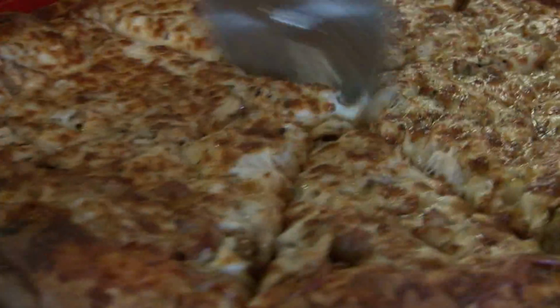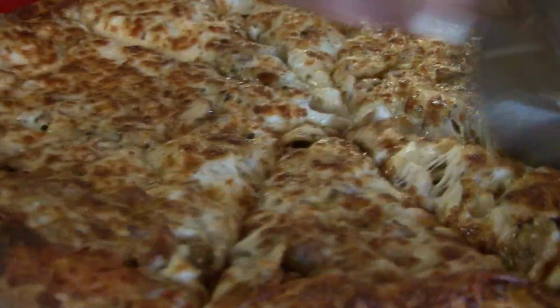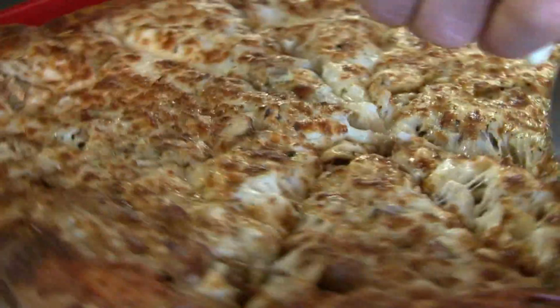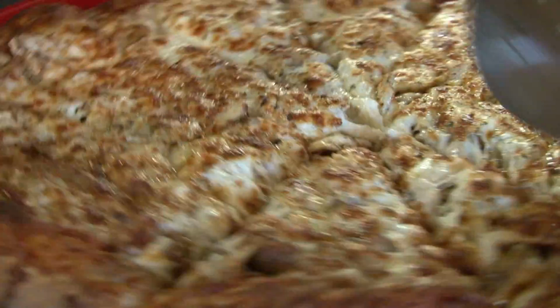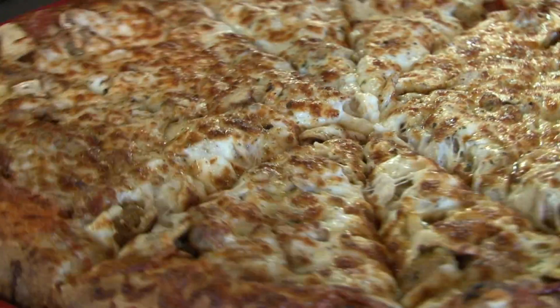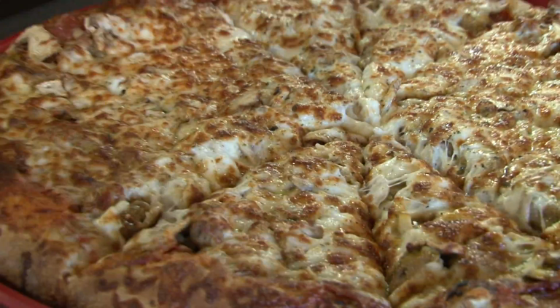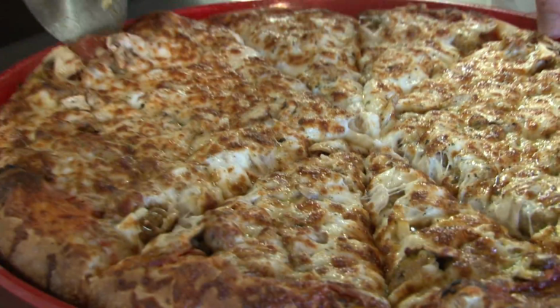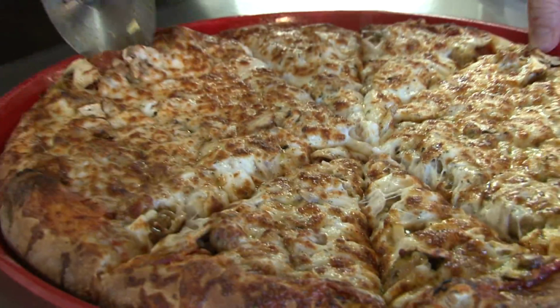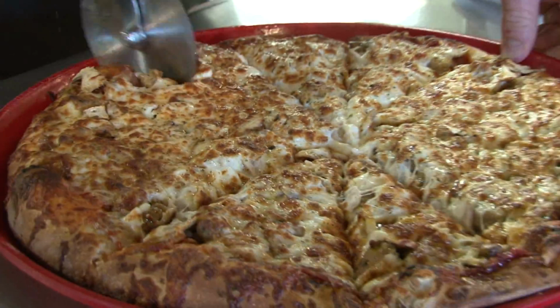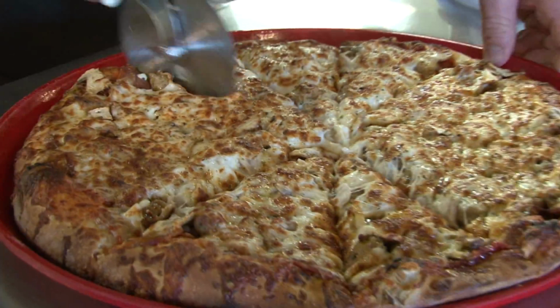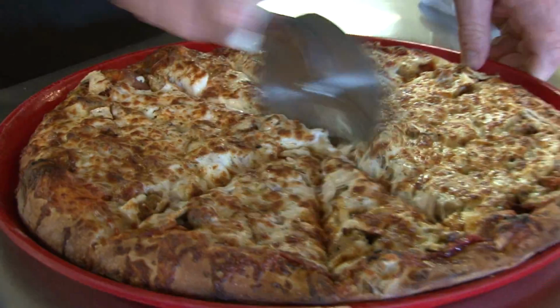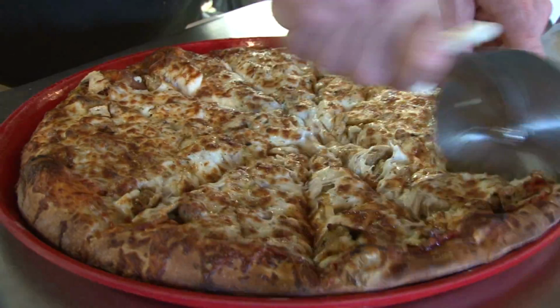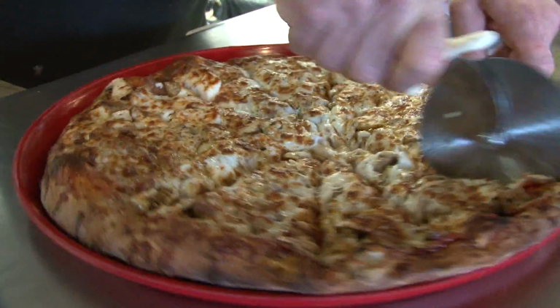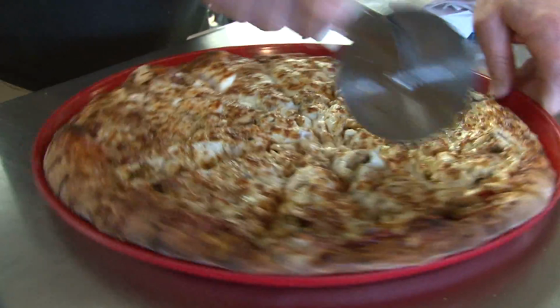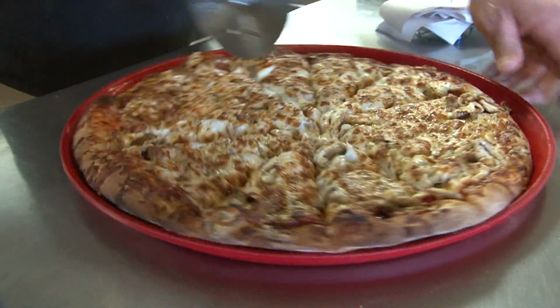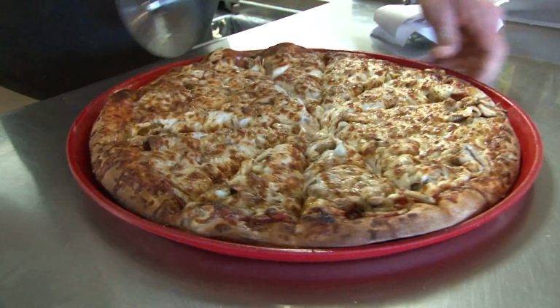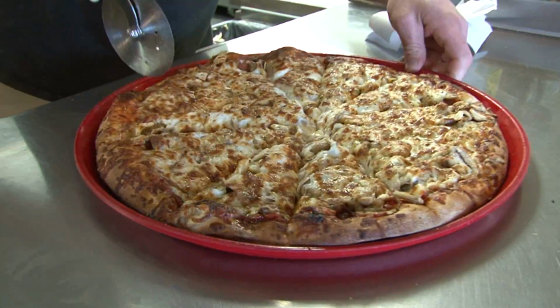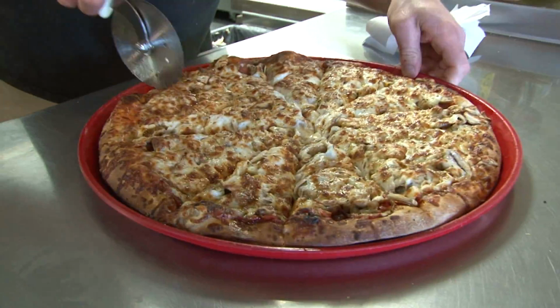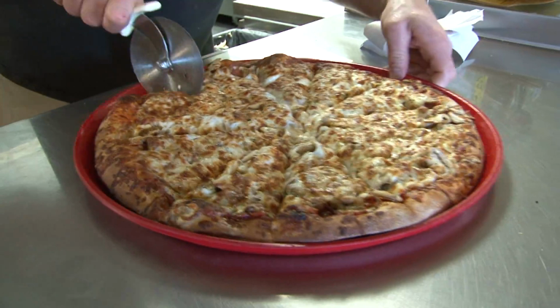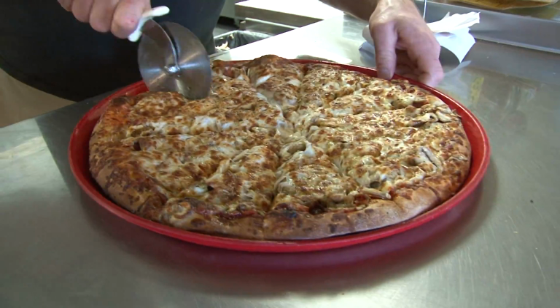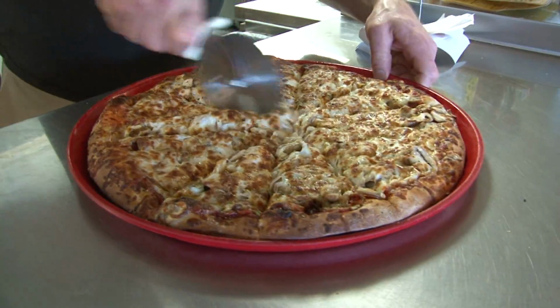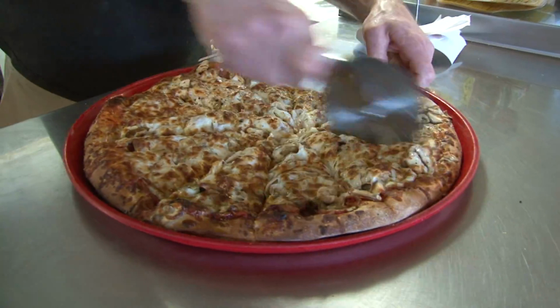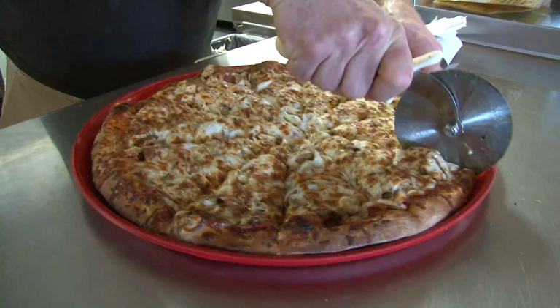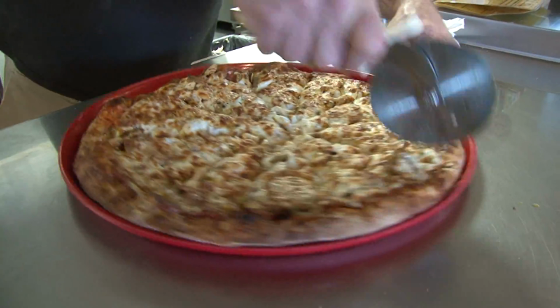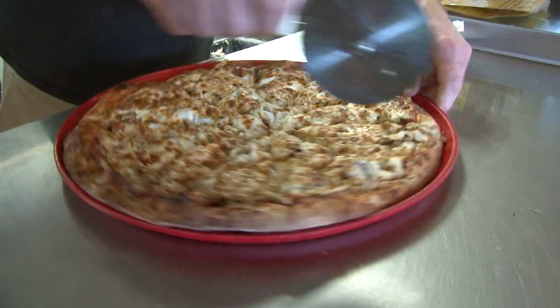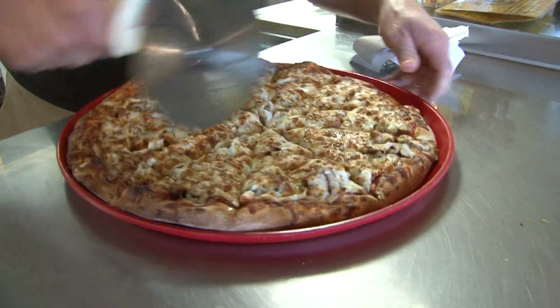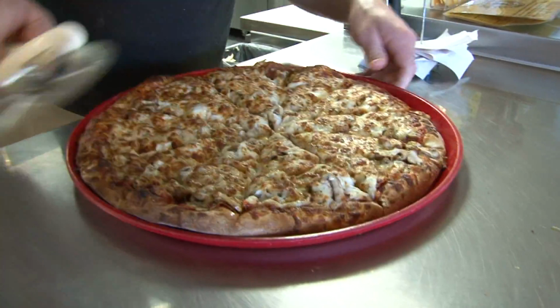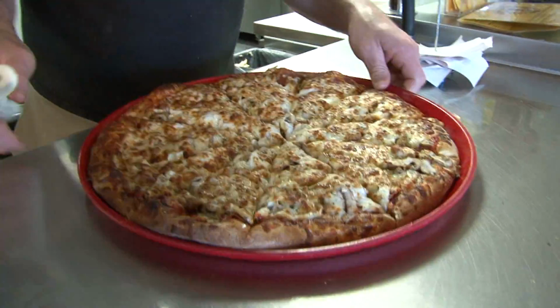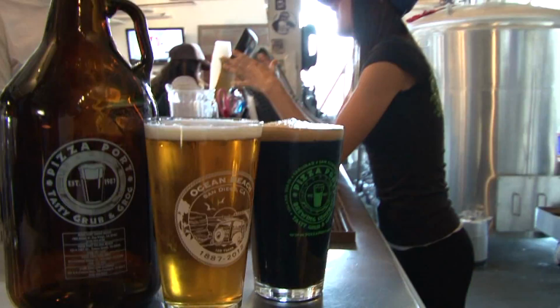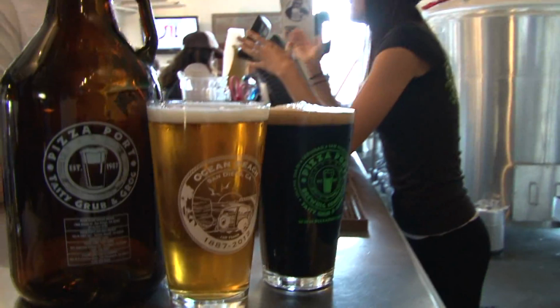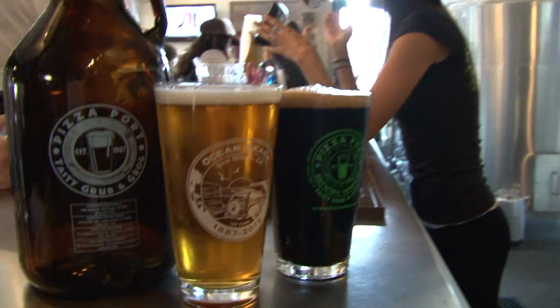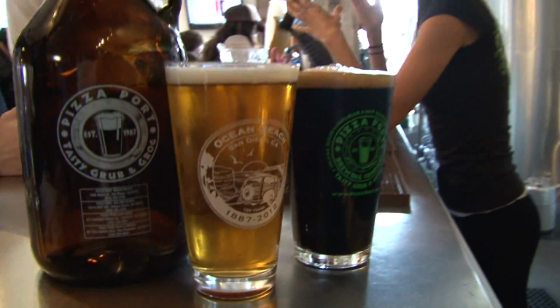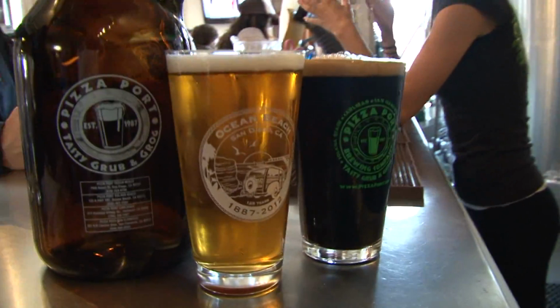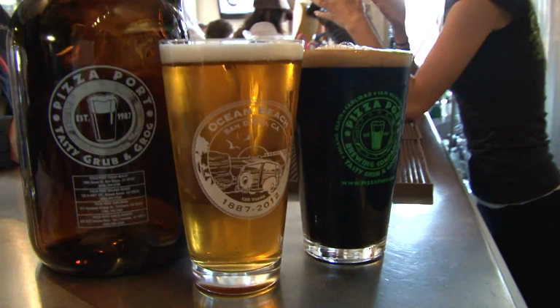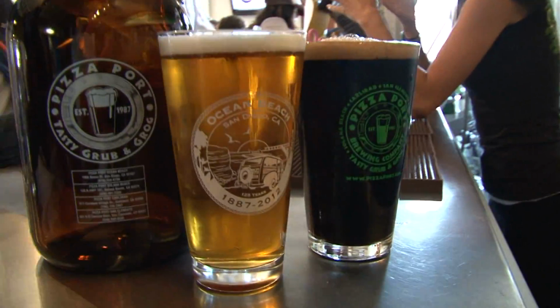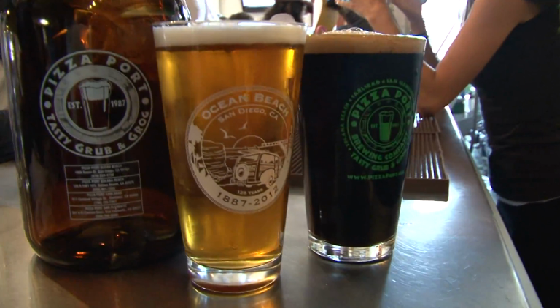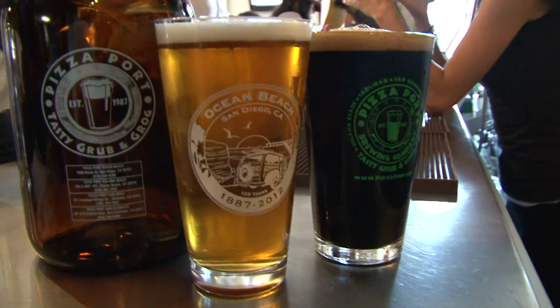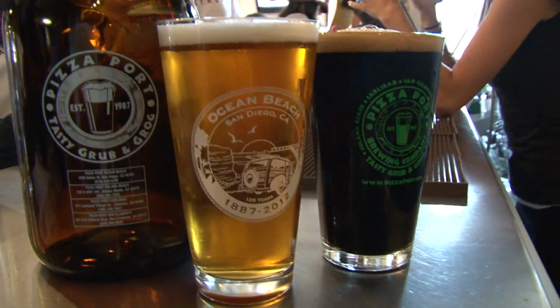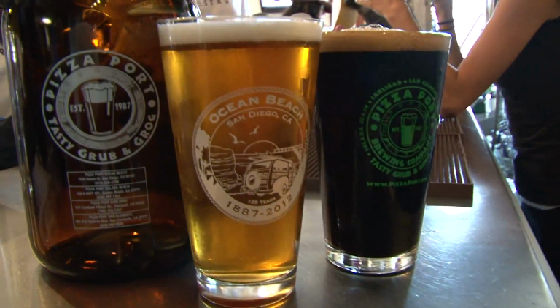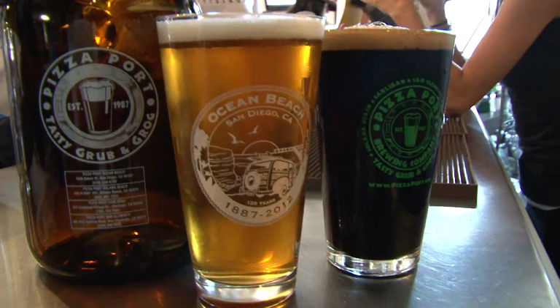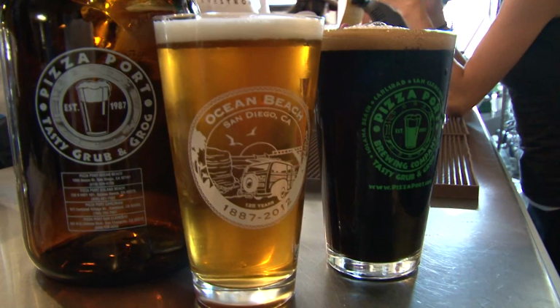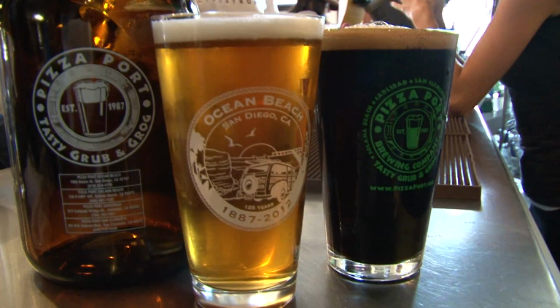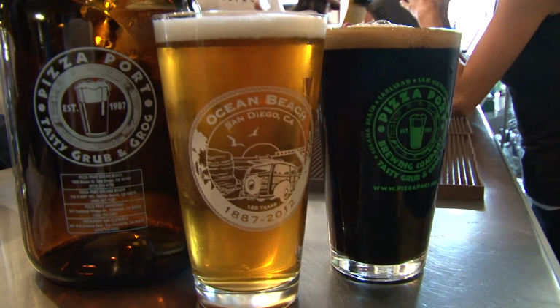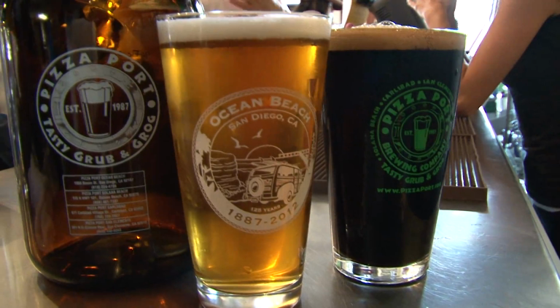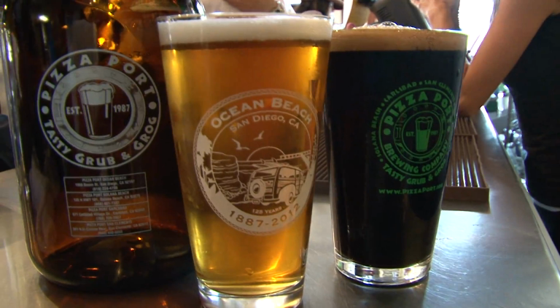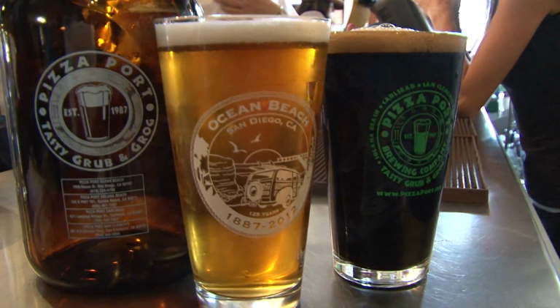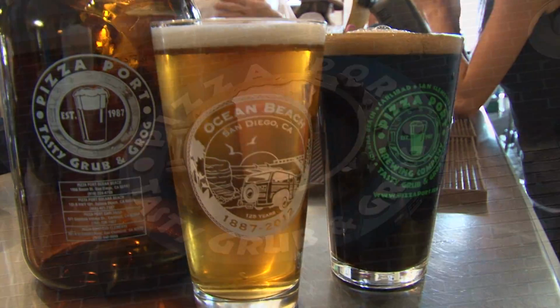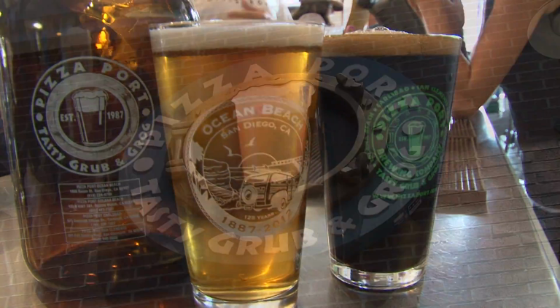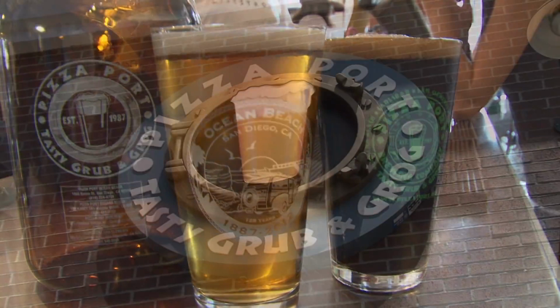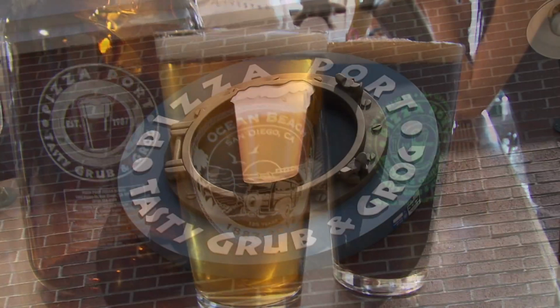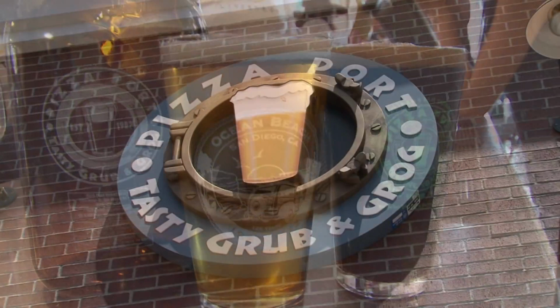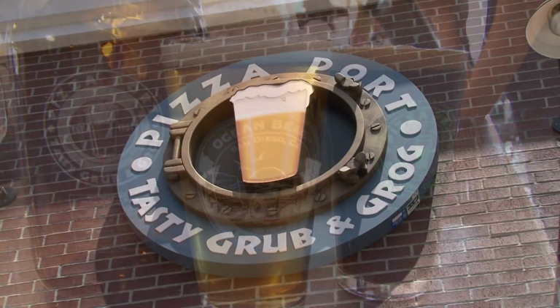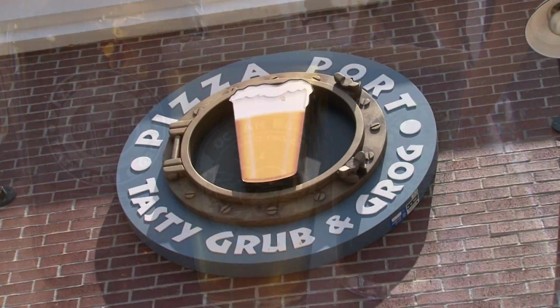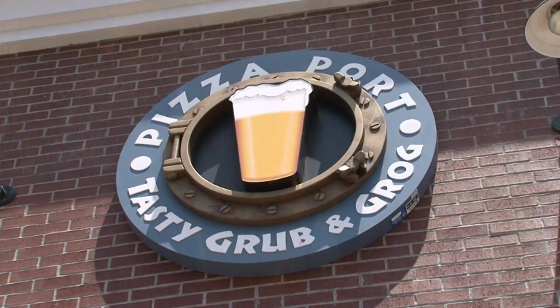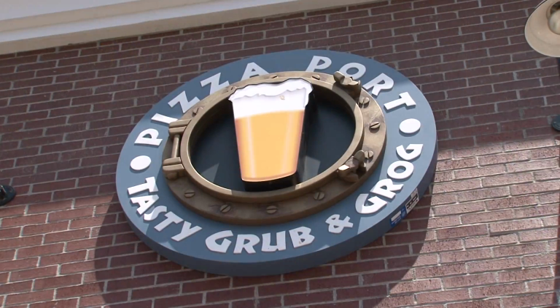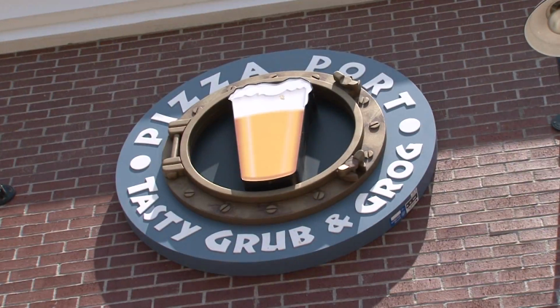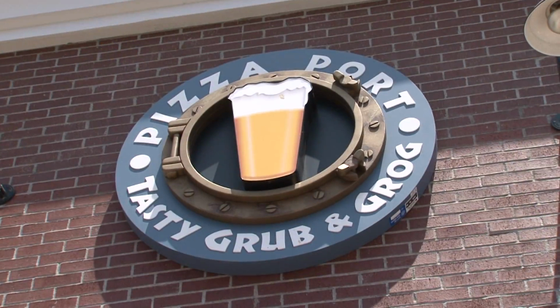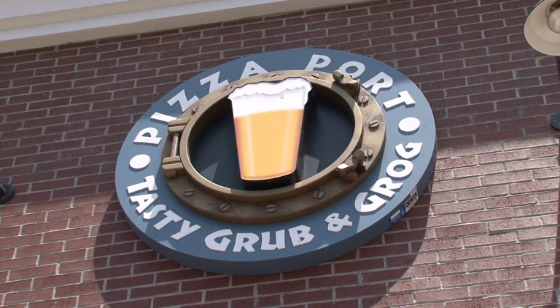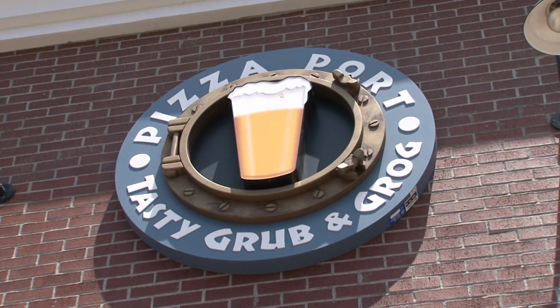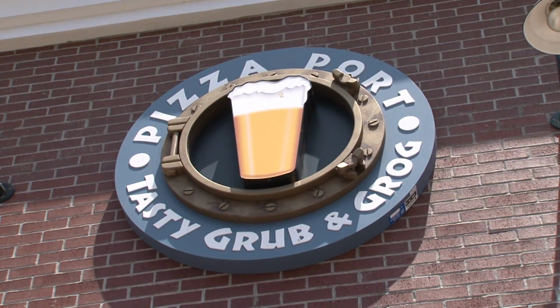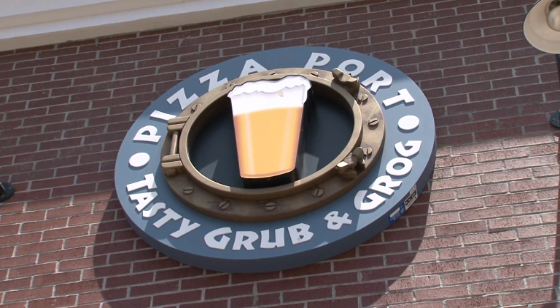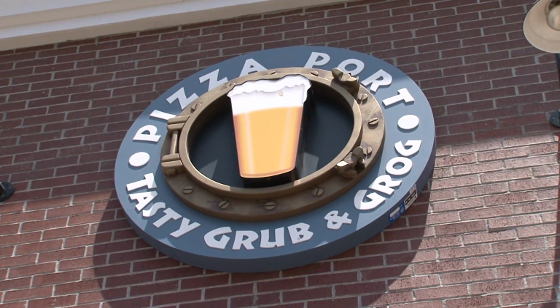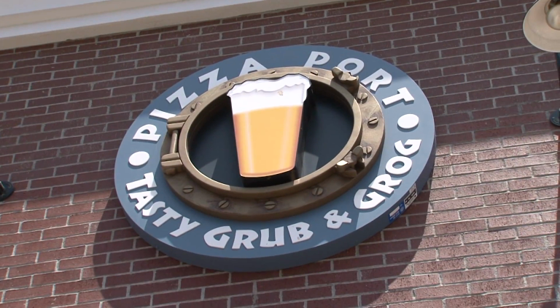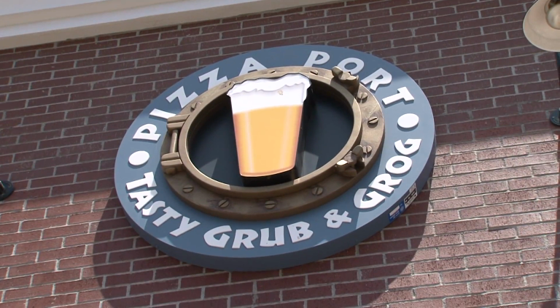For me, there's nothing better than a killer slice of pie and a cold beer. Well, that's exactly what's going on at Pizza Port in OB.